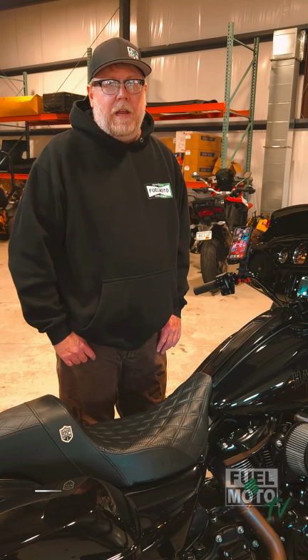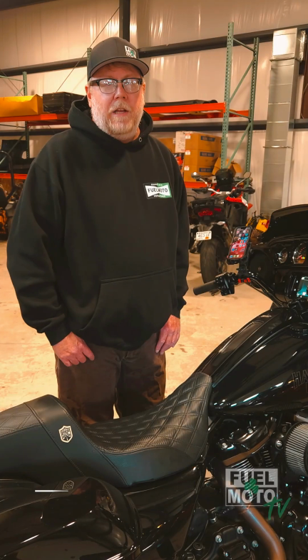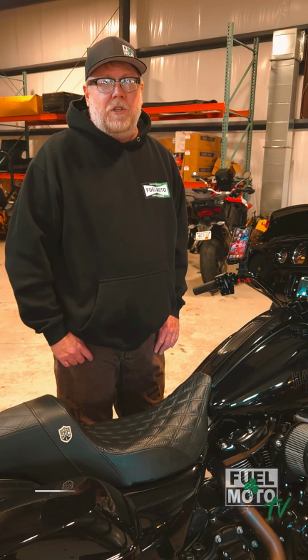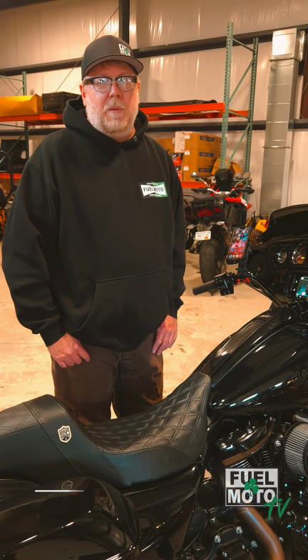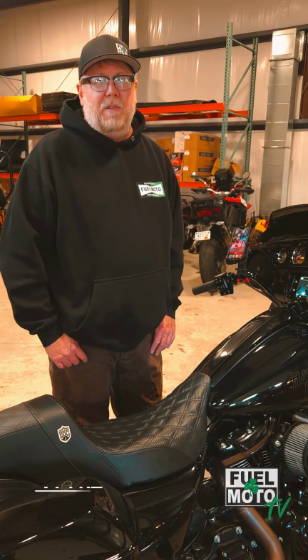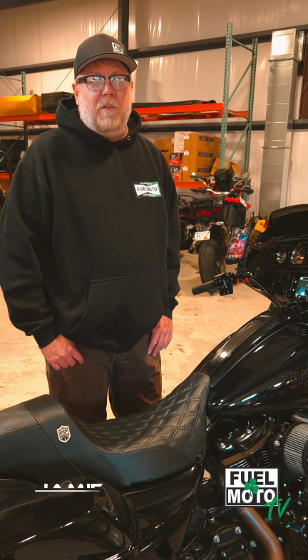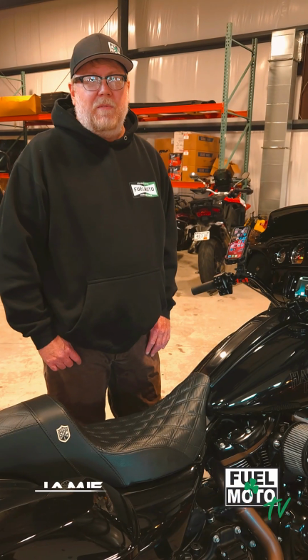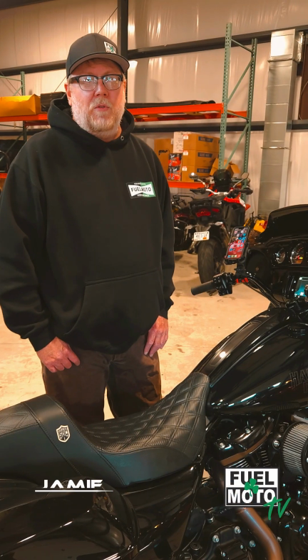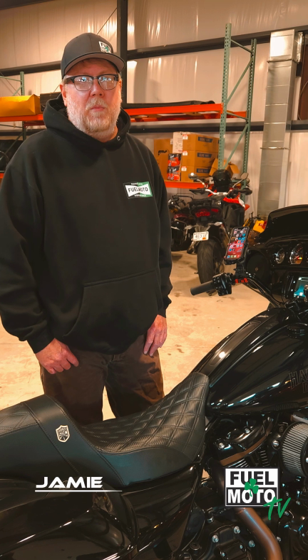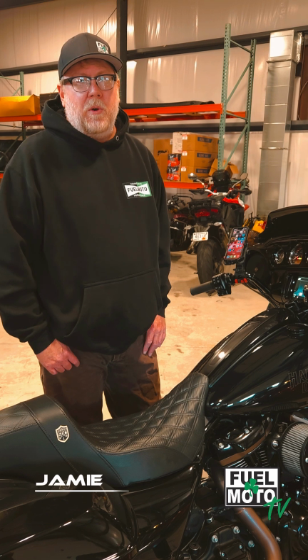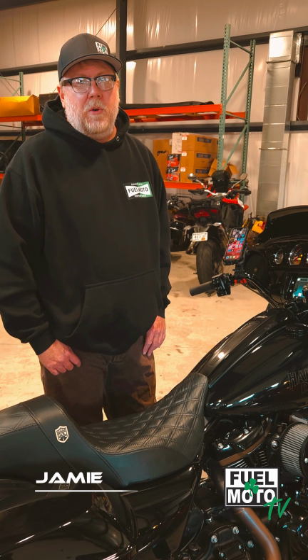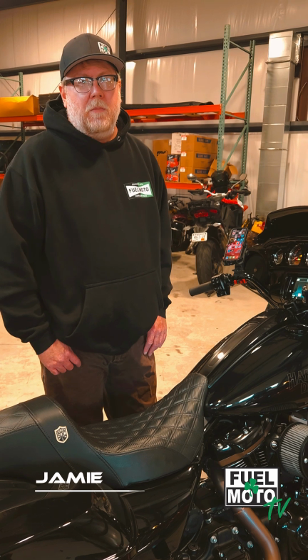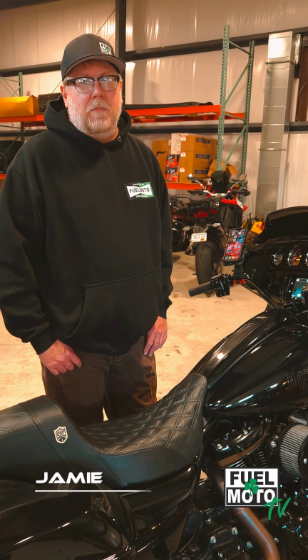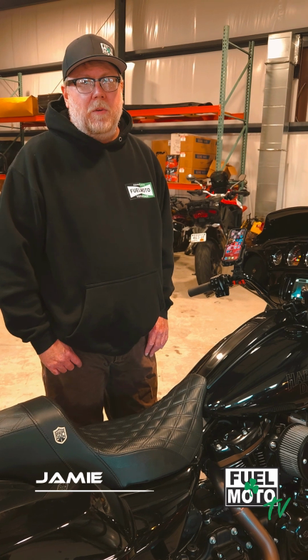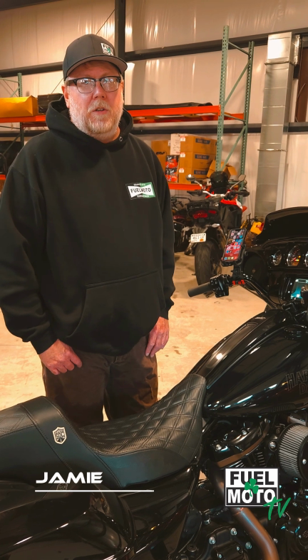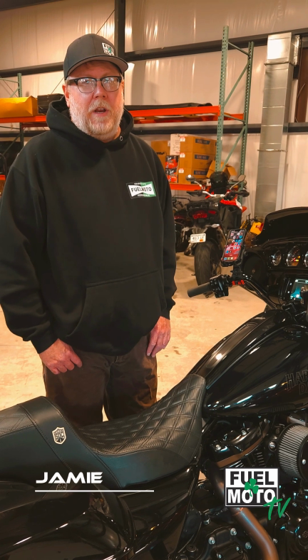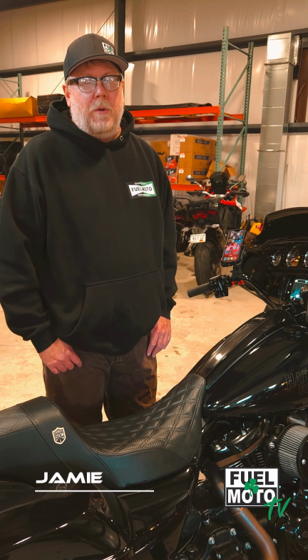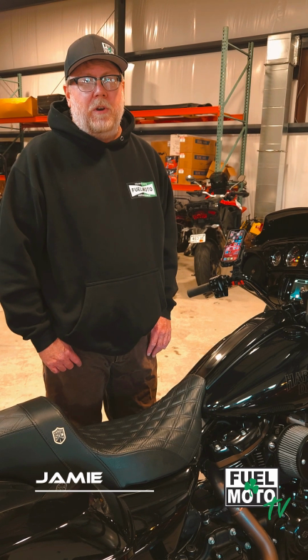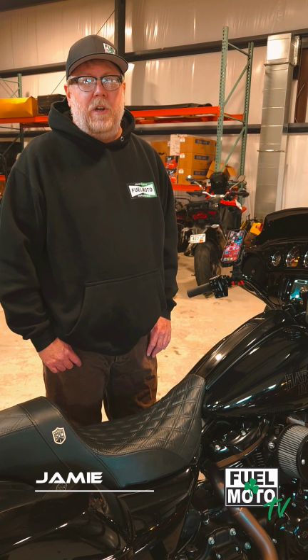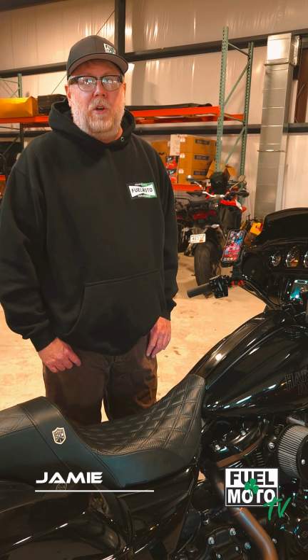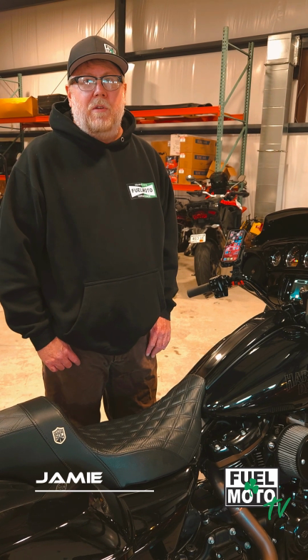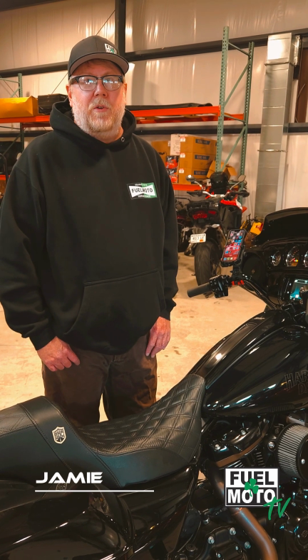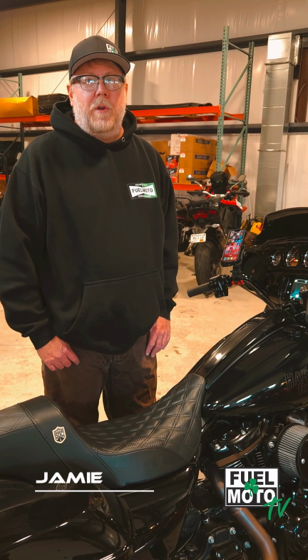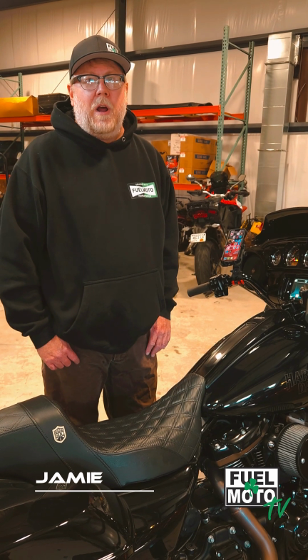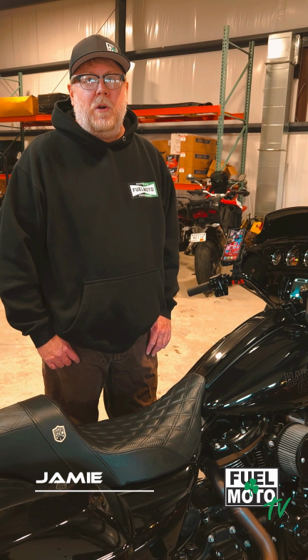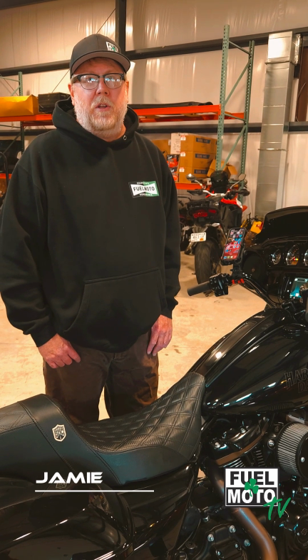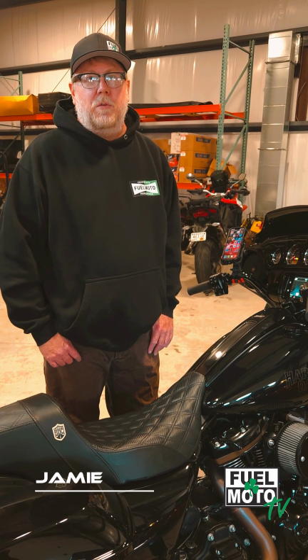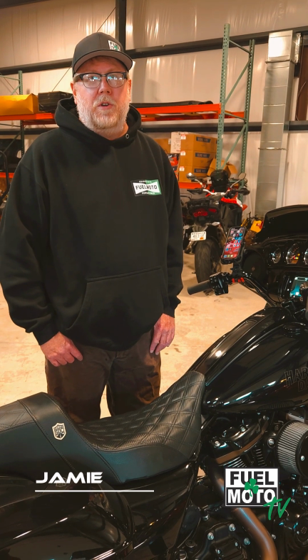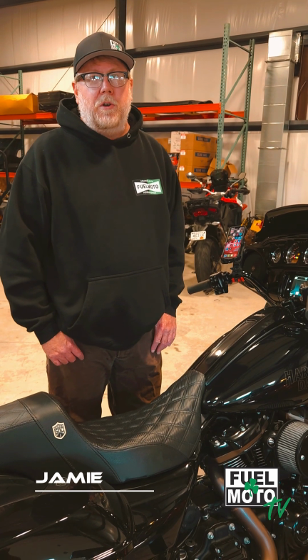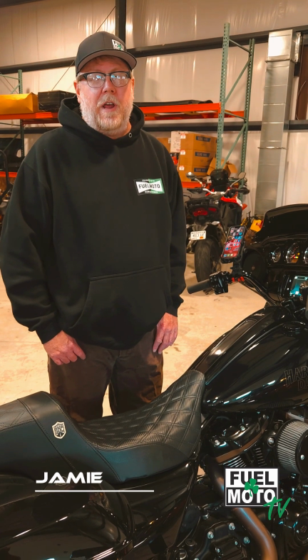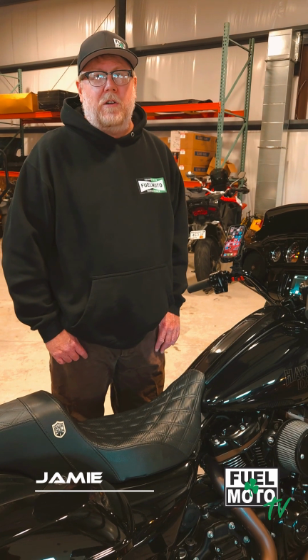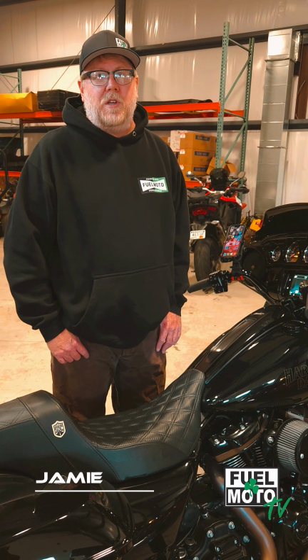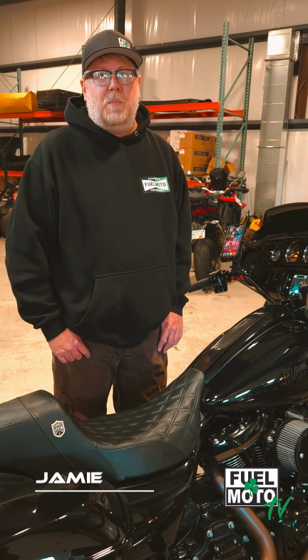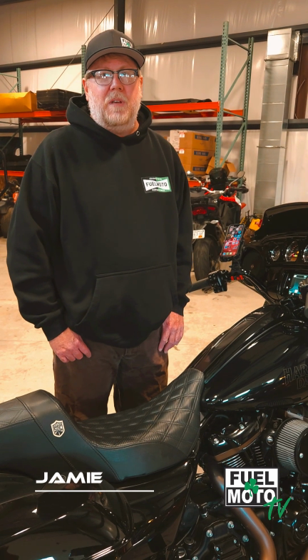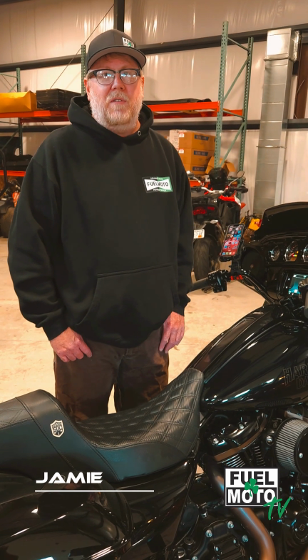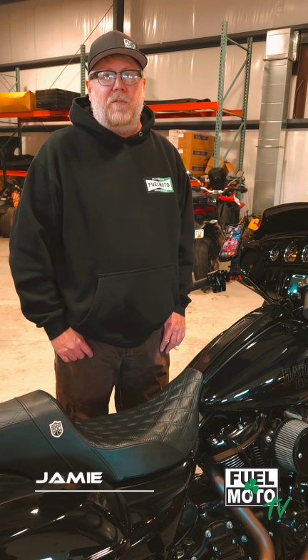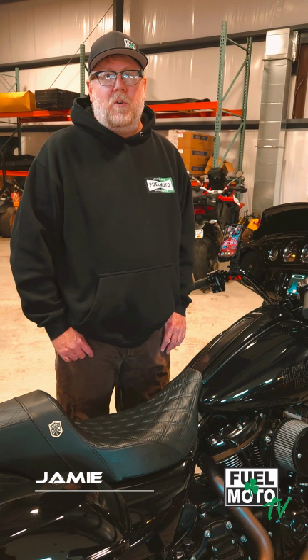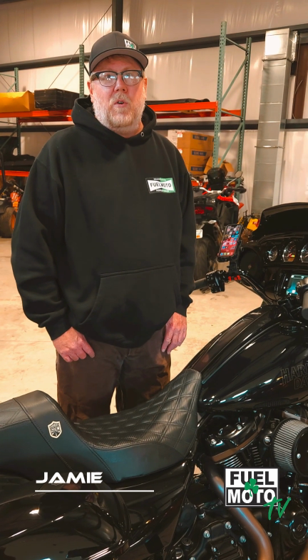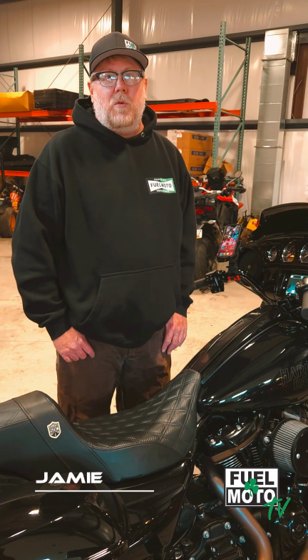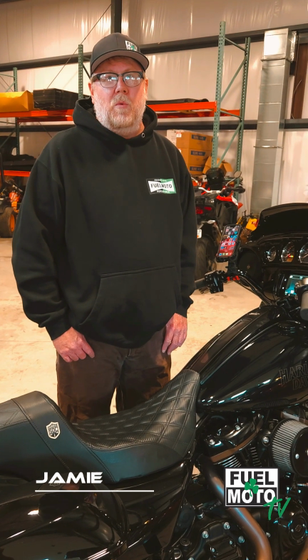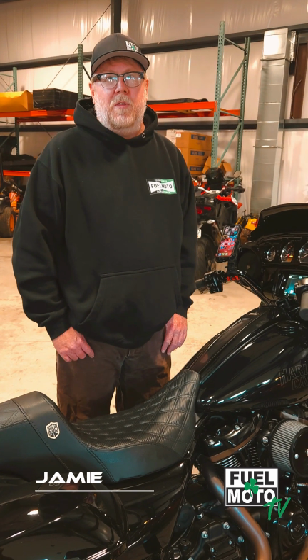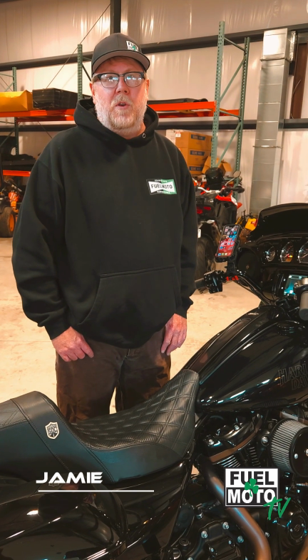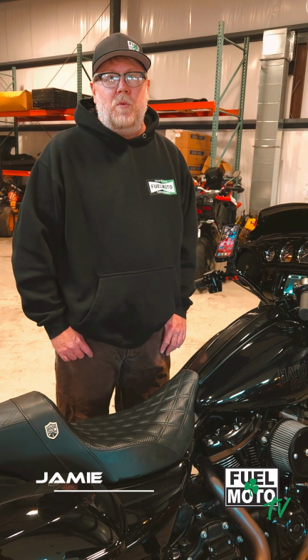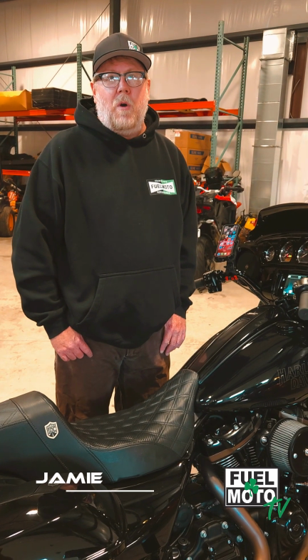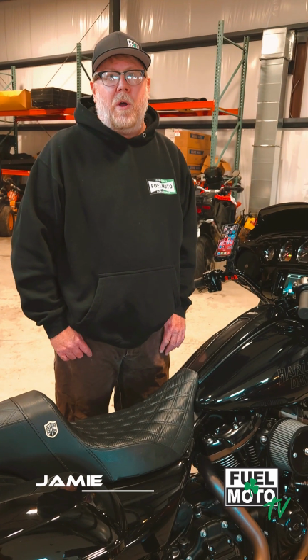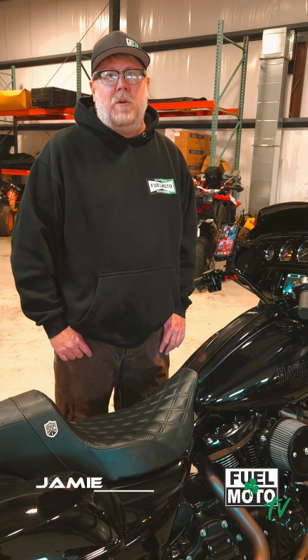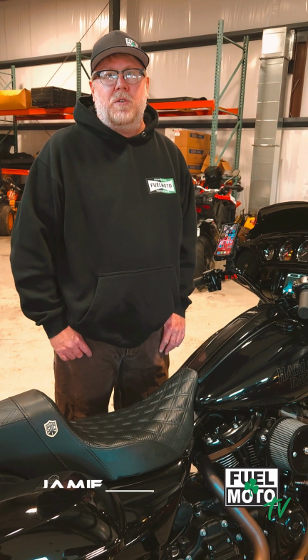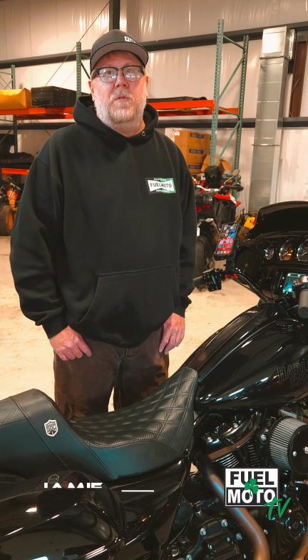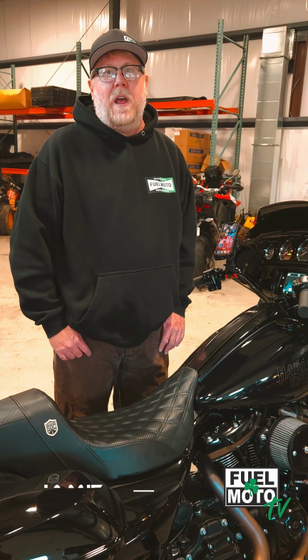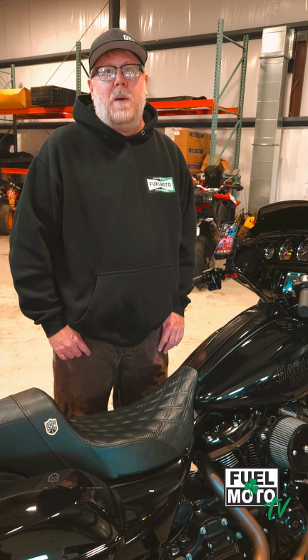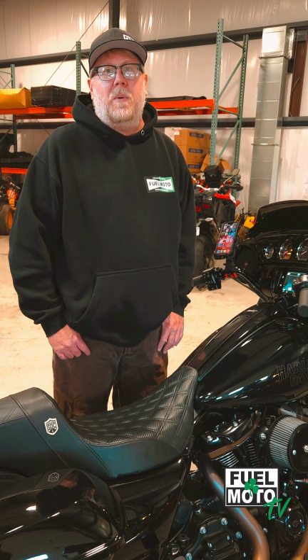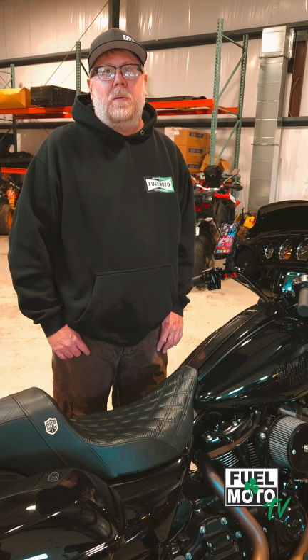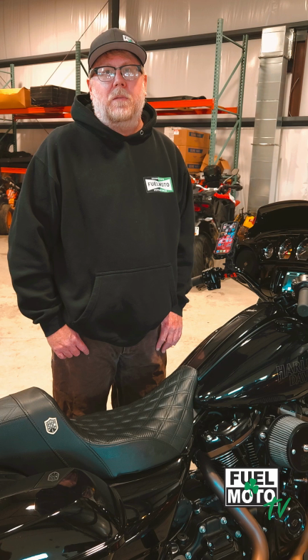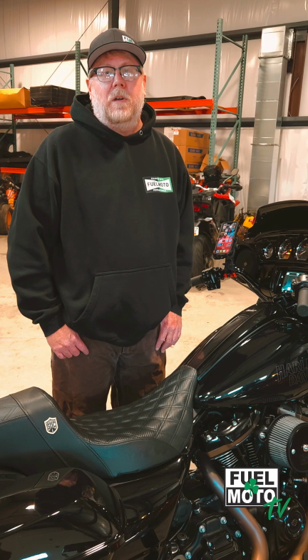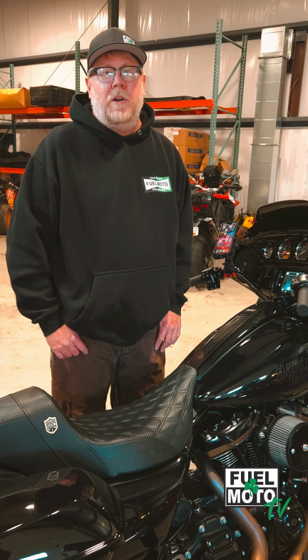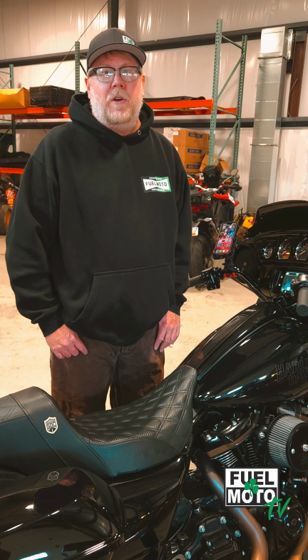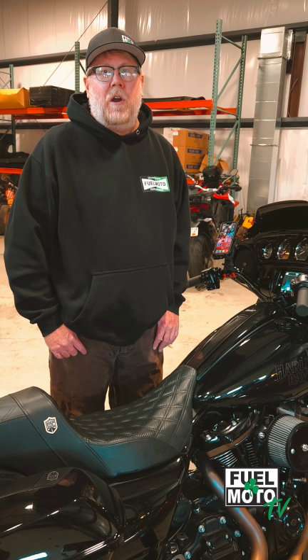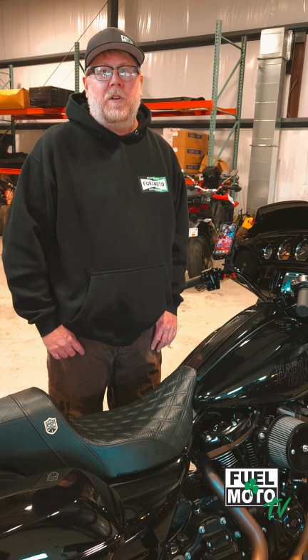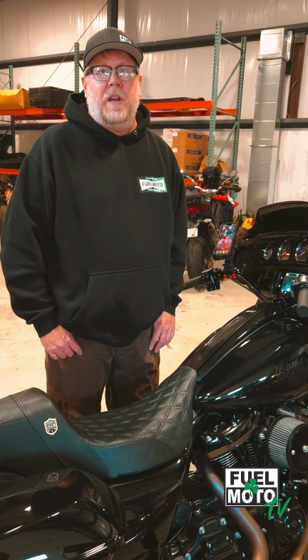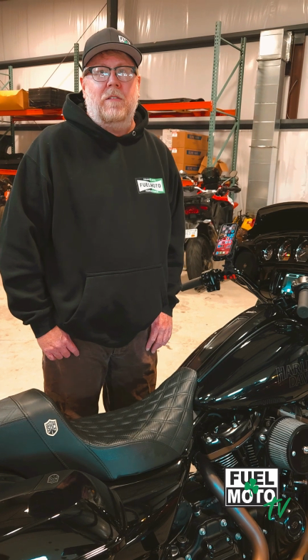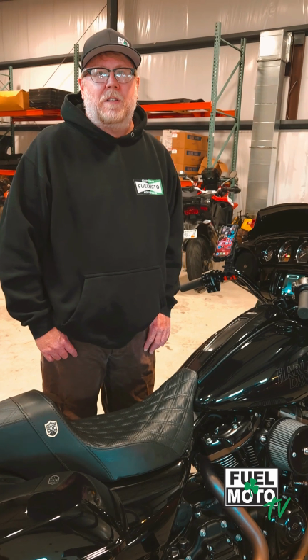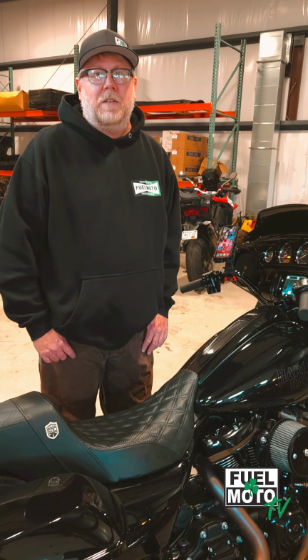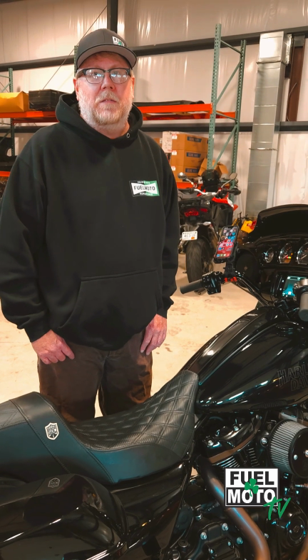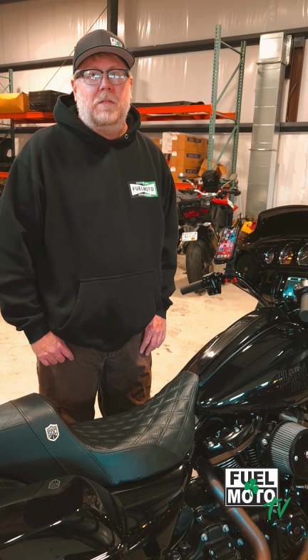Hey, Jamie from FuelMoto. Today we're going to go through how to use your Power Vision 4 with the new AutoTune app on your Harley-Davidson.